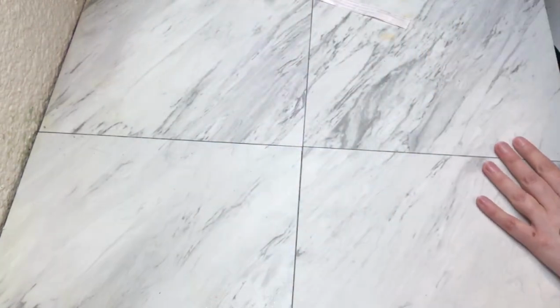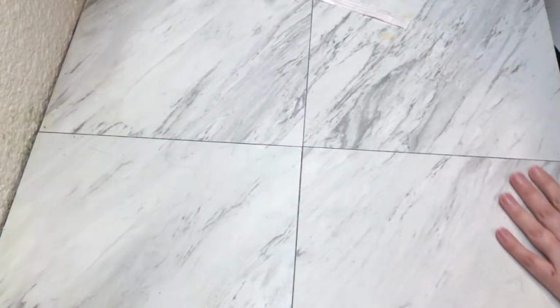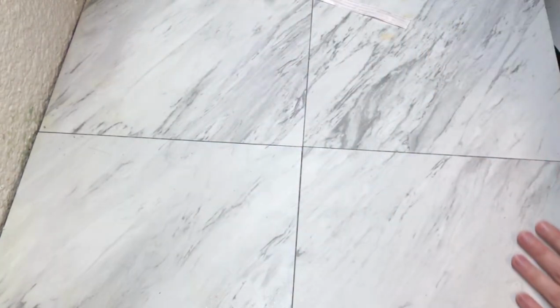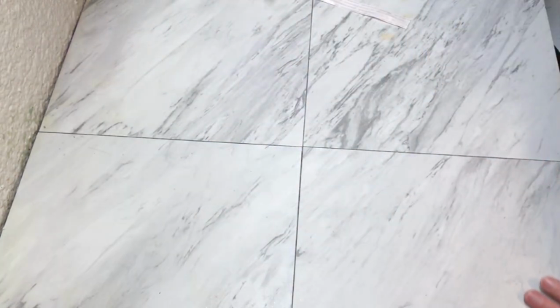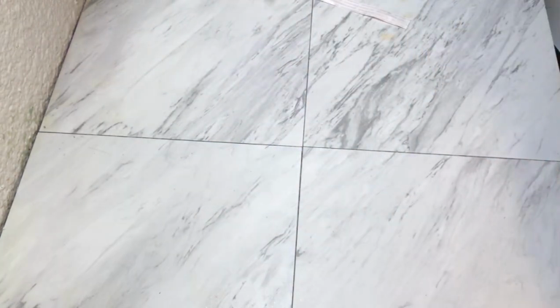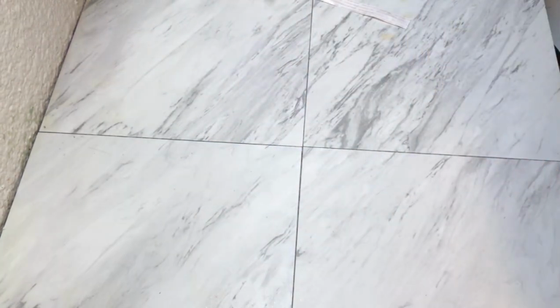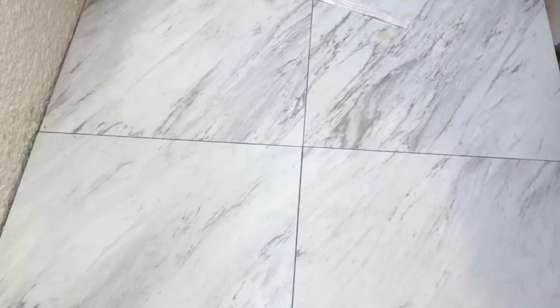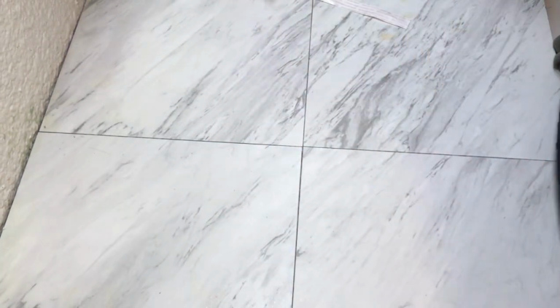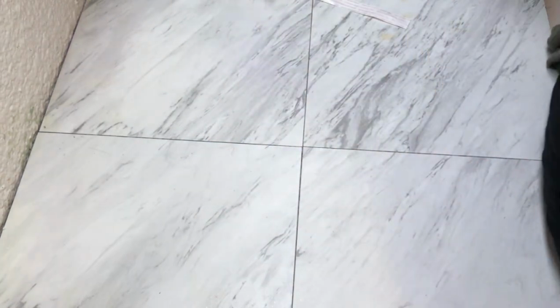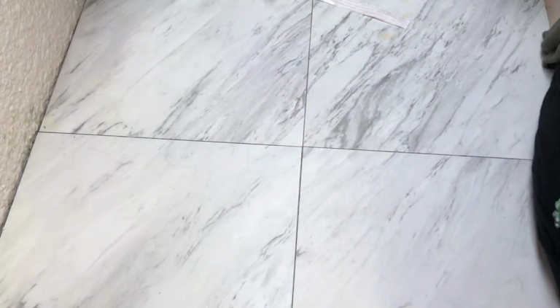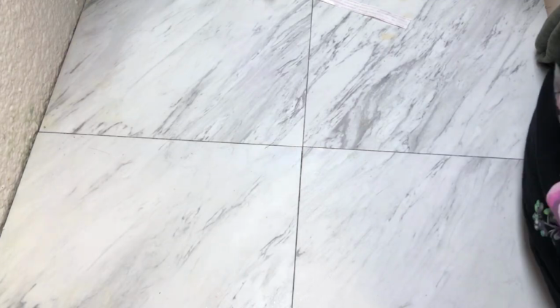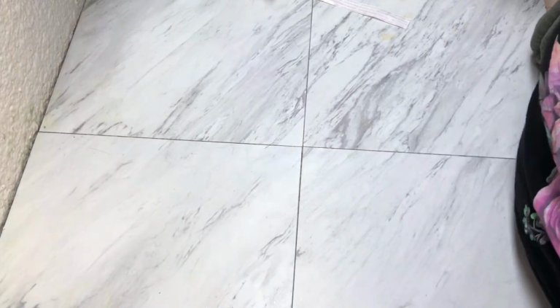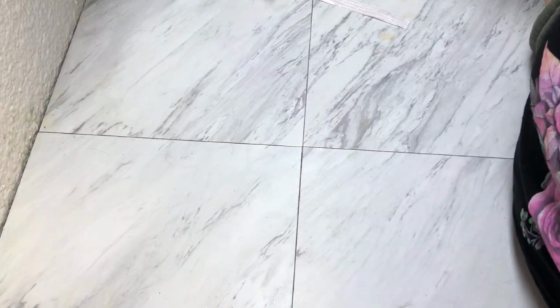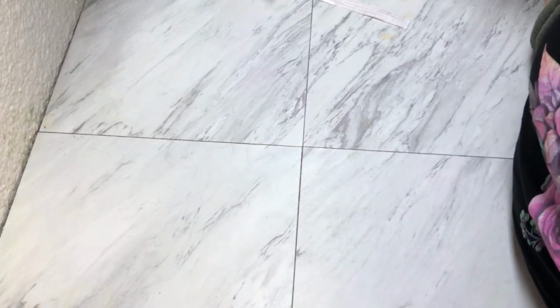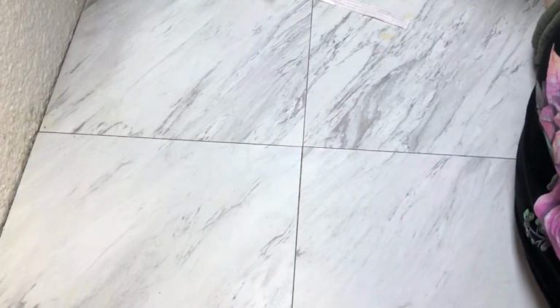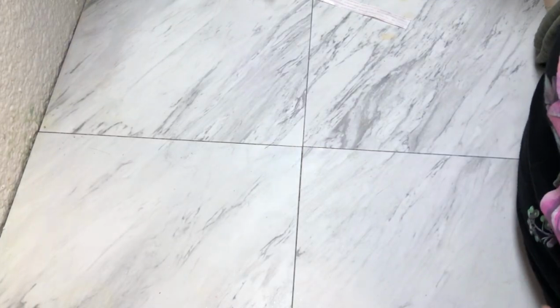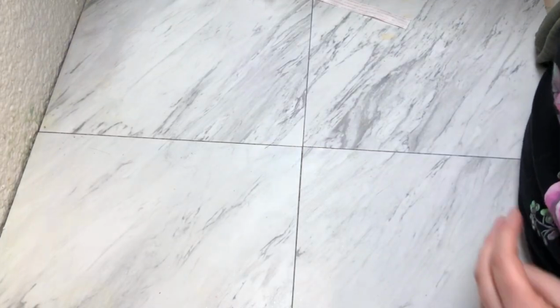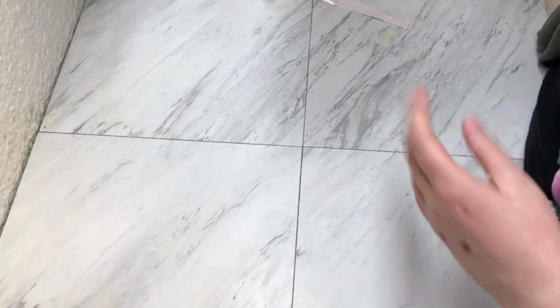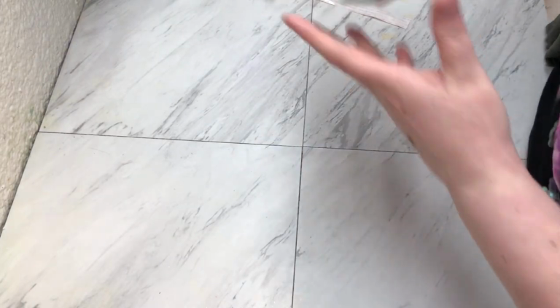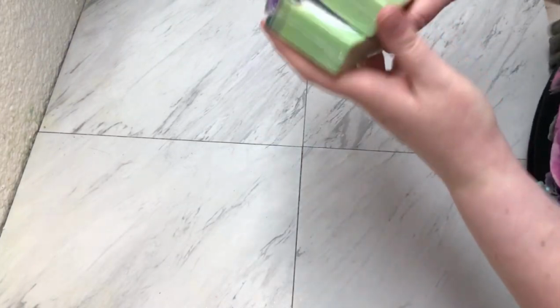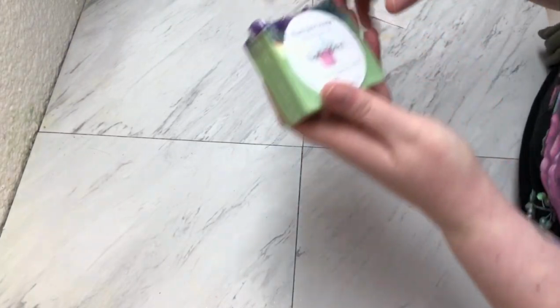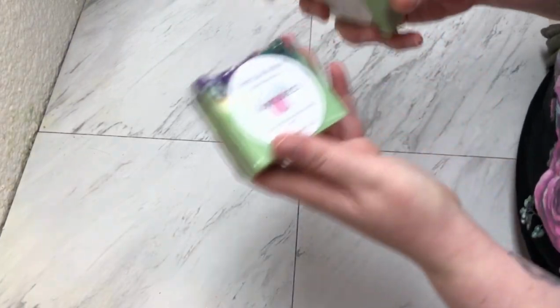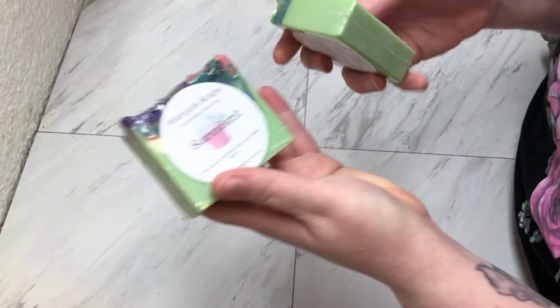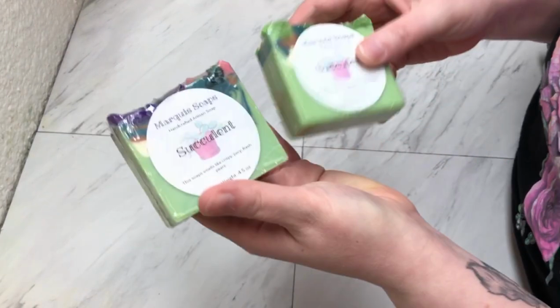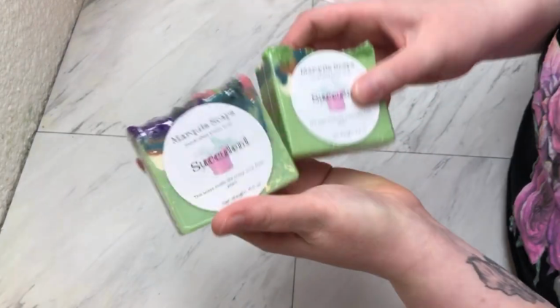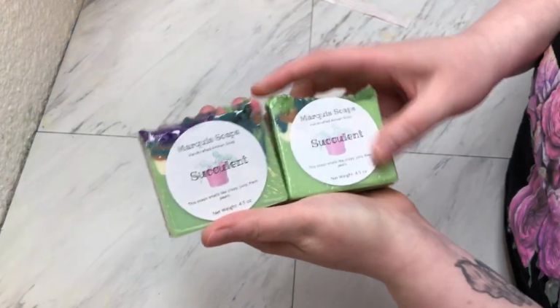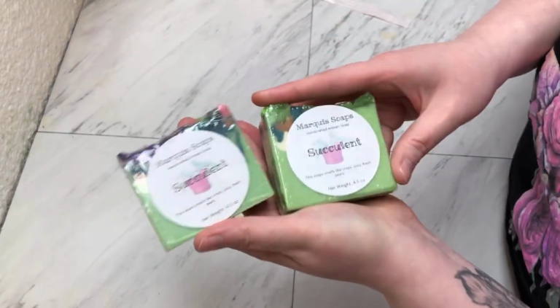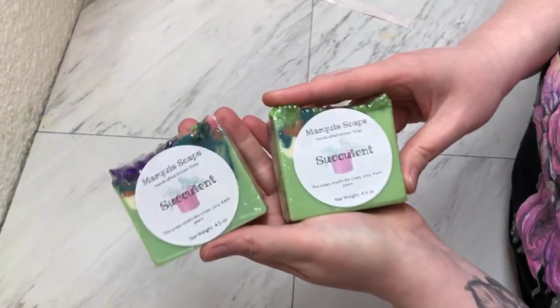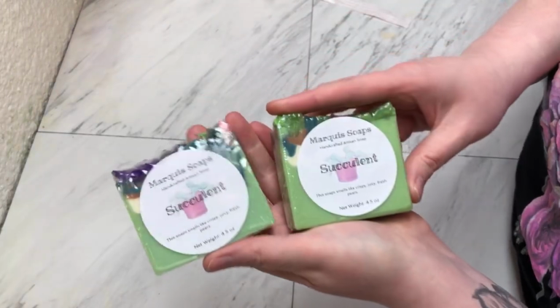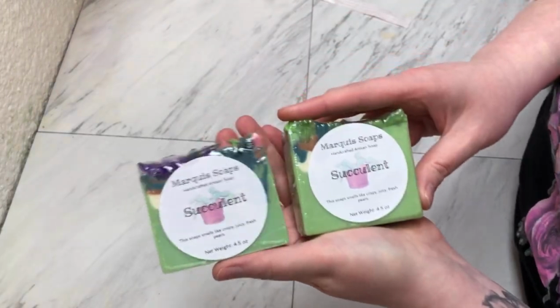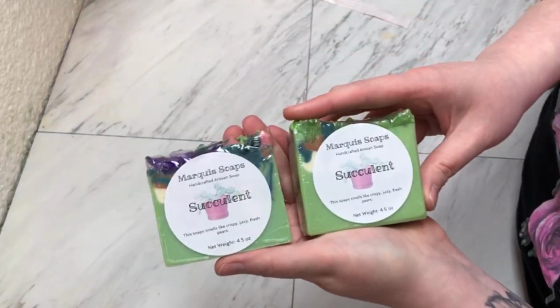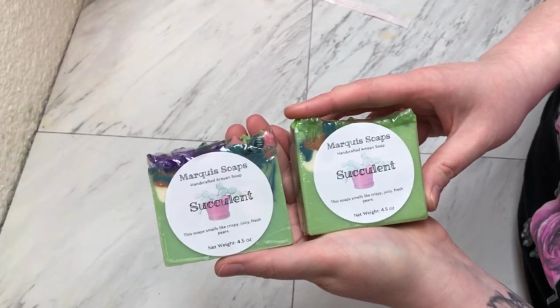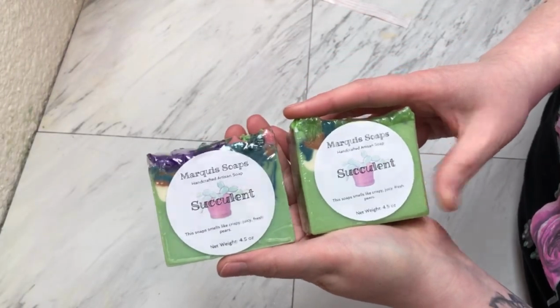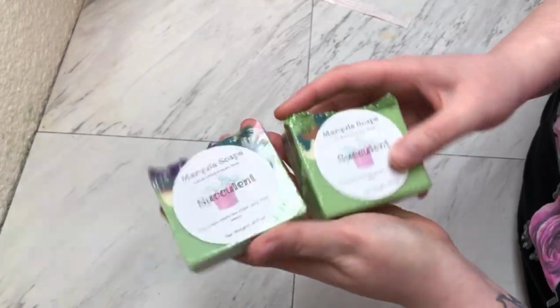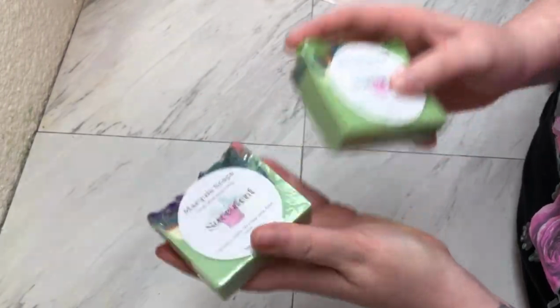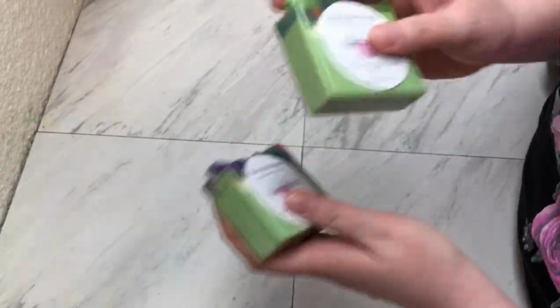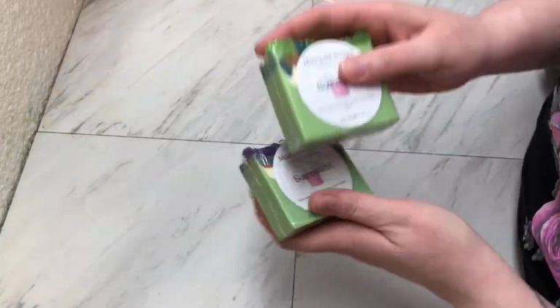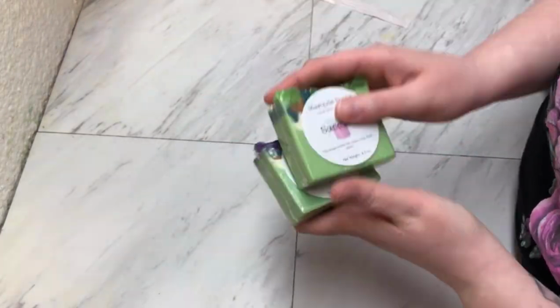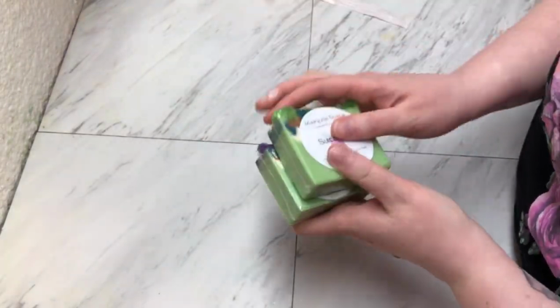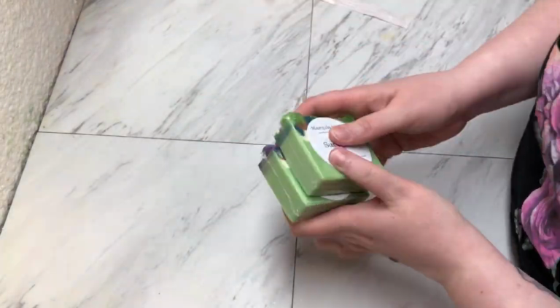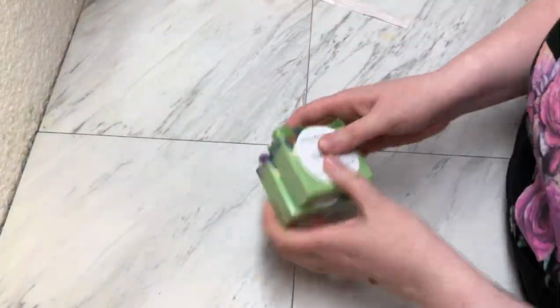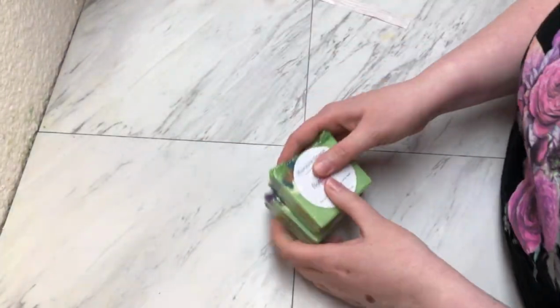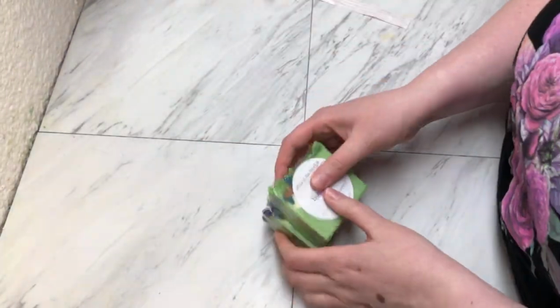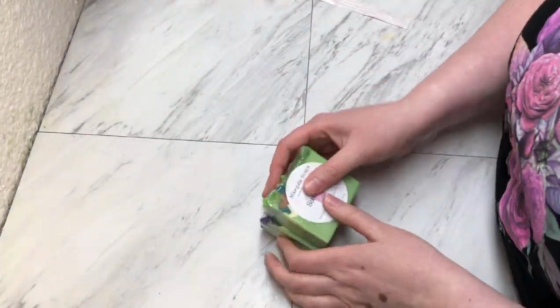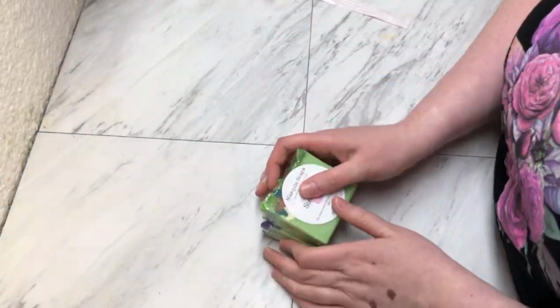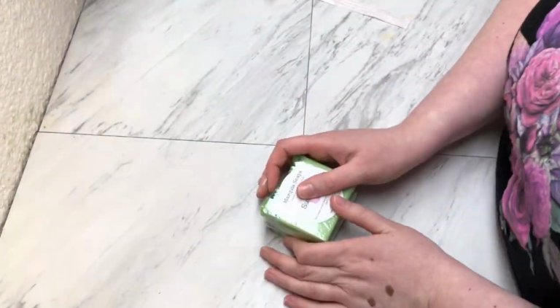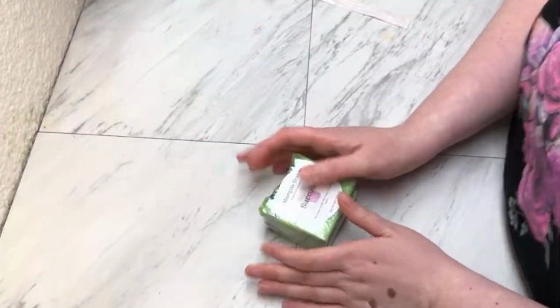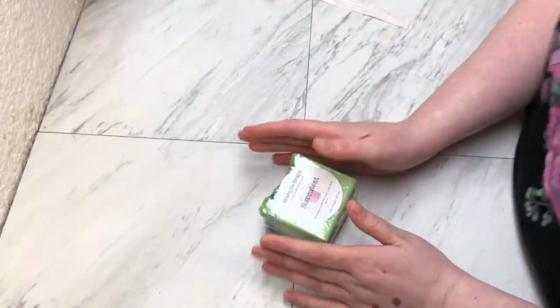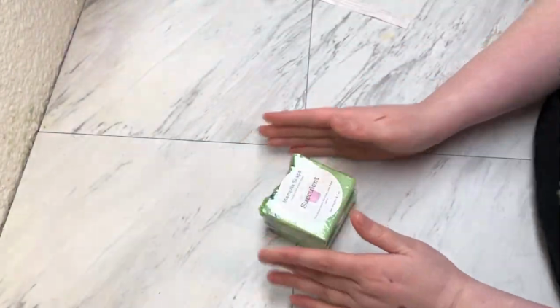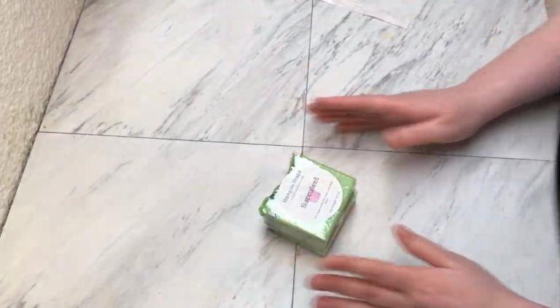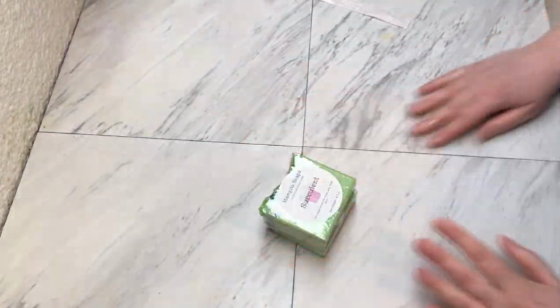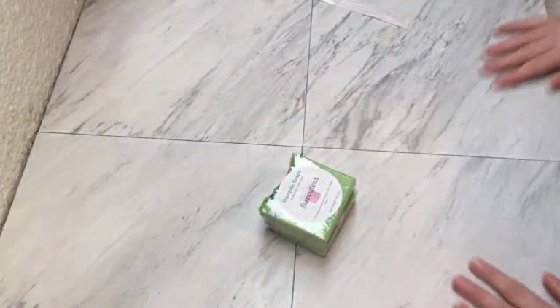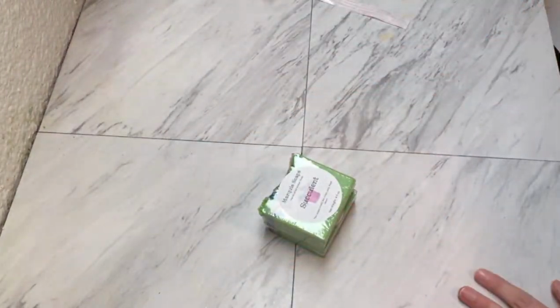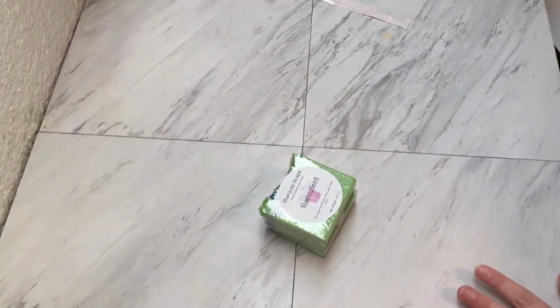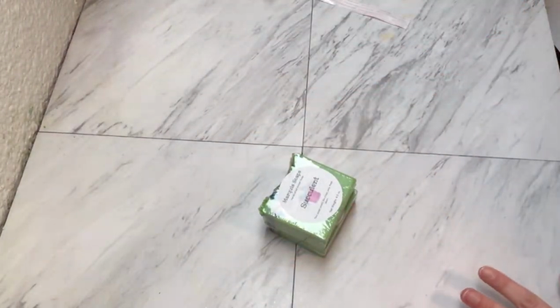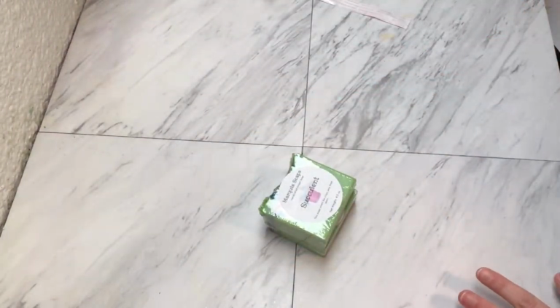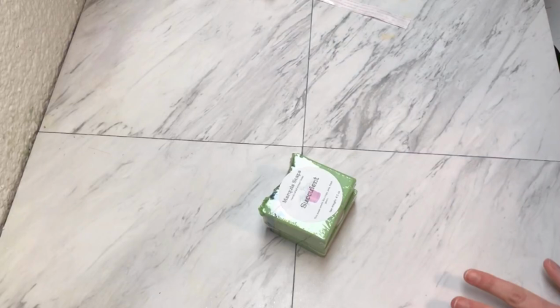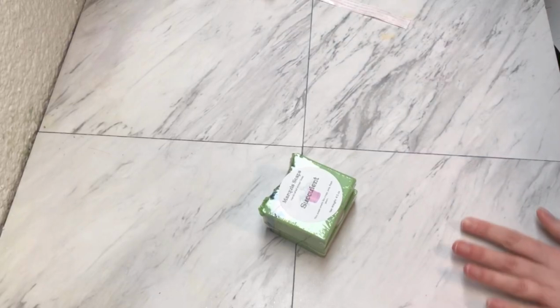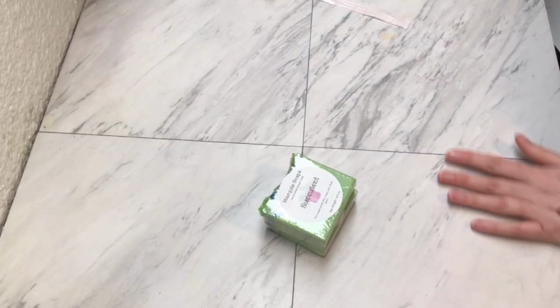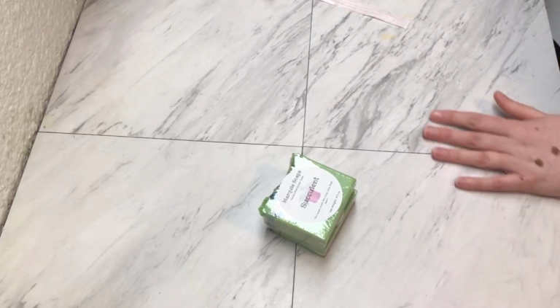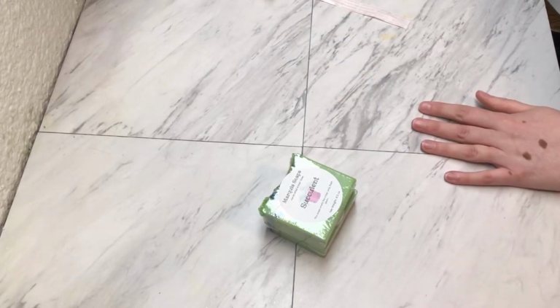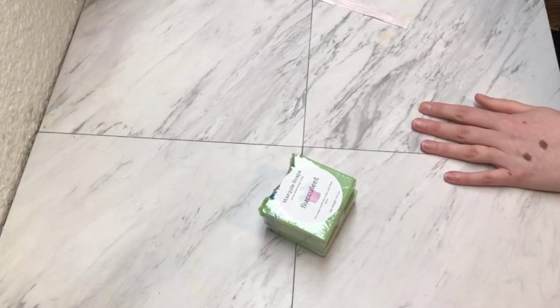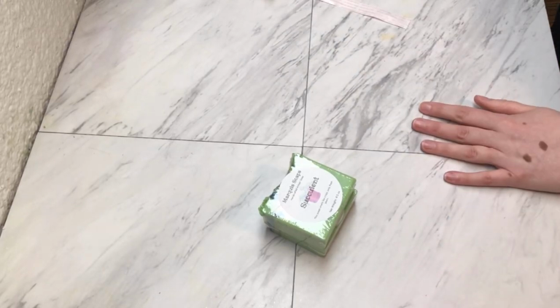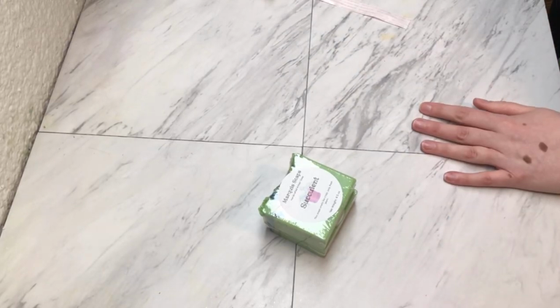Our next order is two of the Succulent Soaps. As I mentioned, these are all sold out now. I'll throw in some samples.